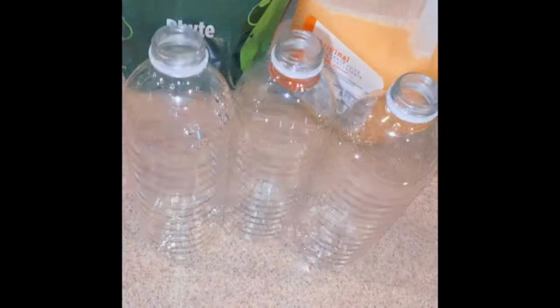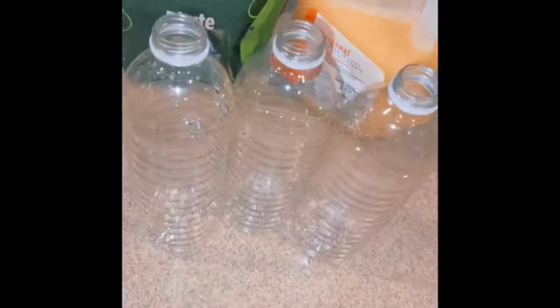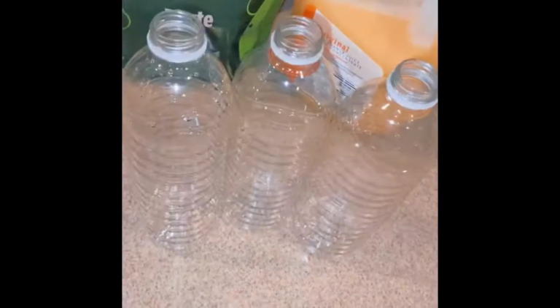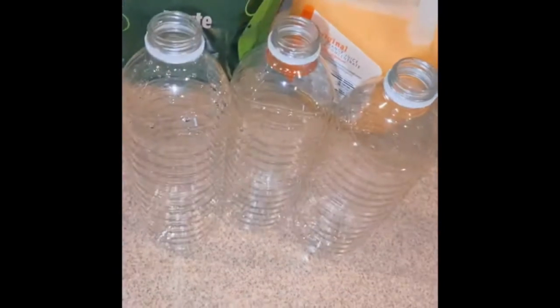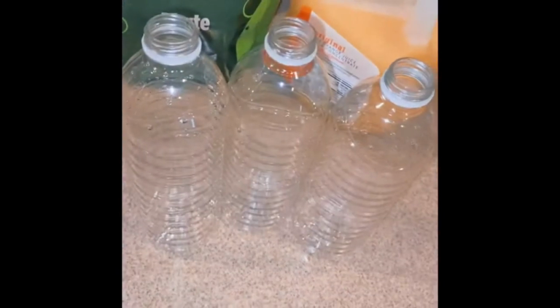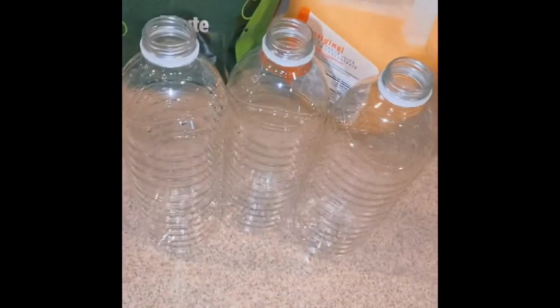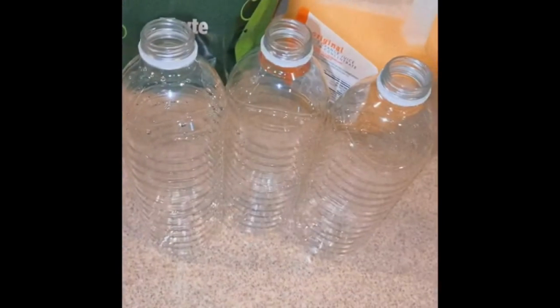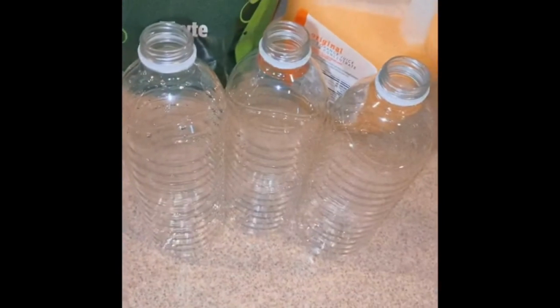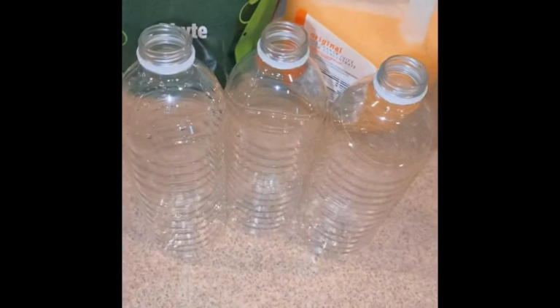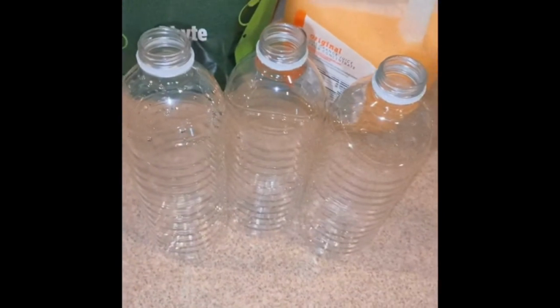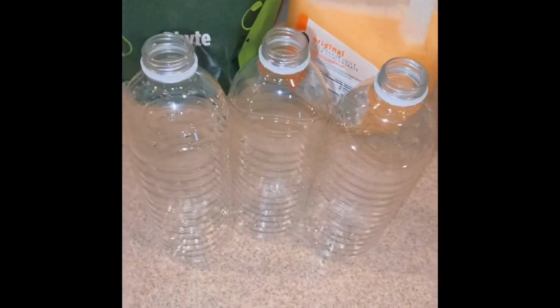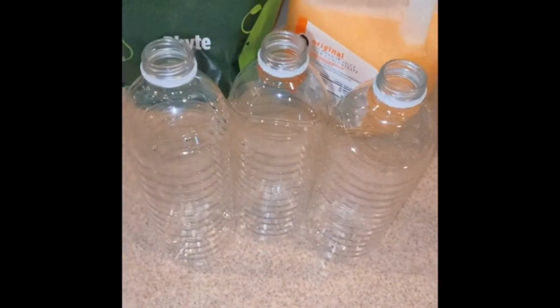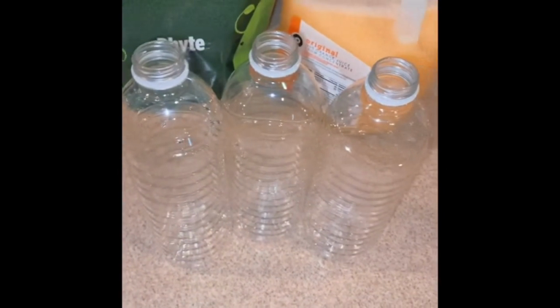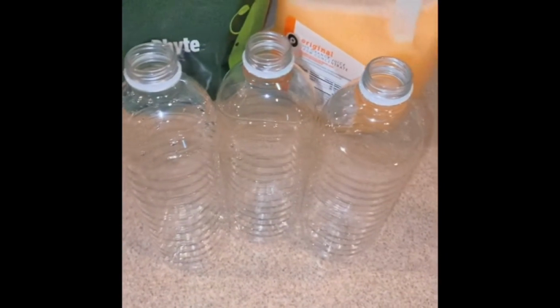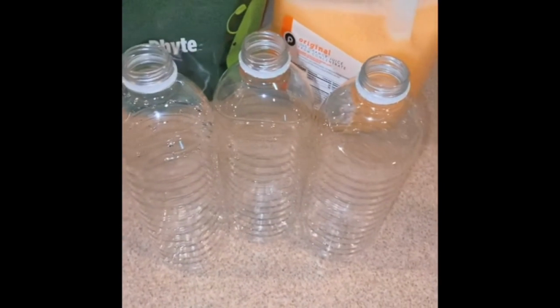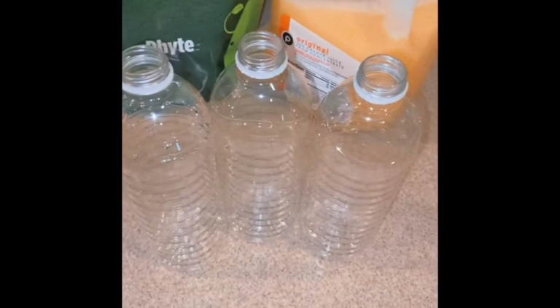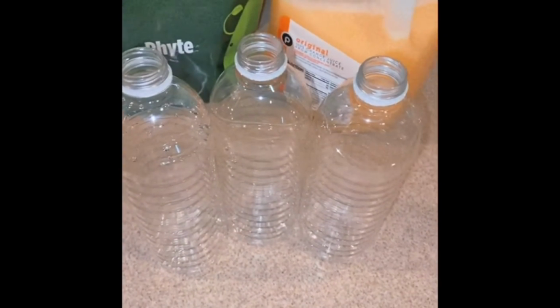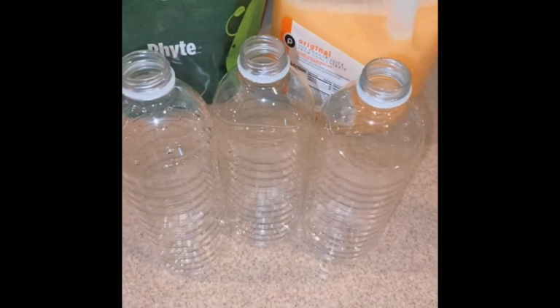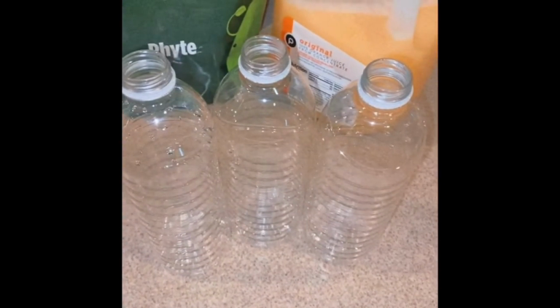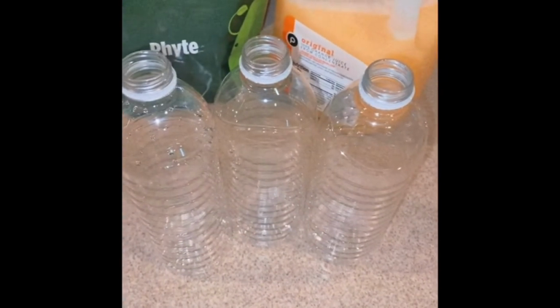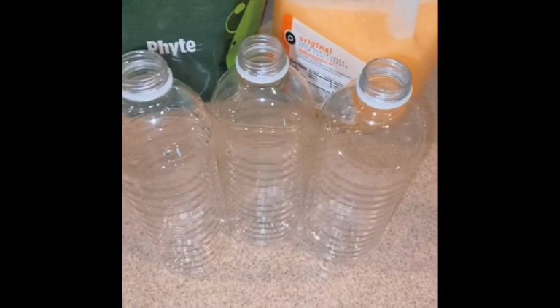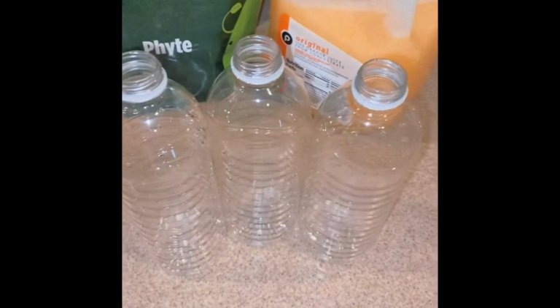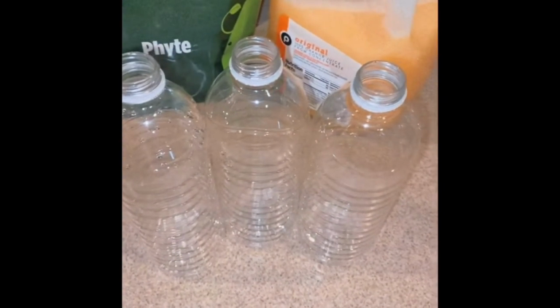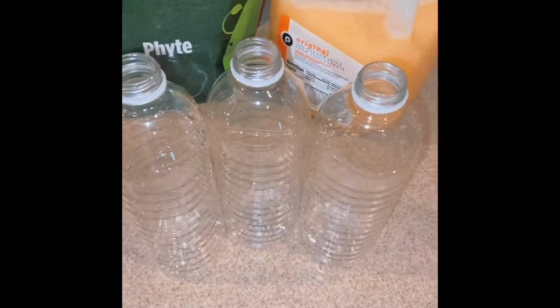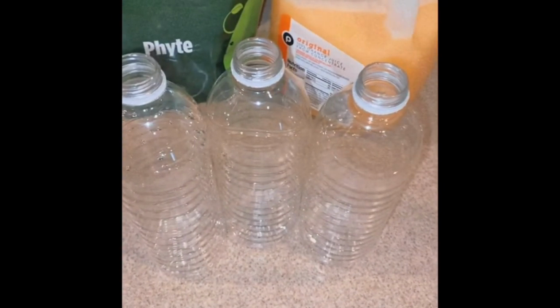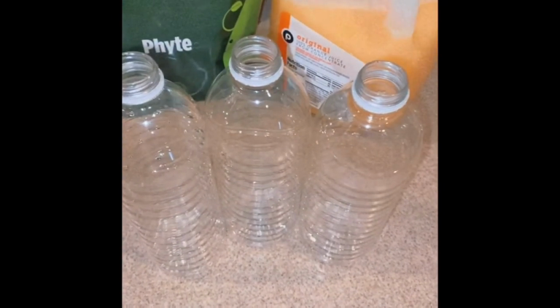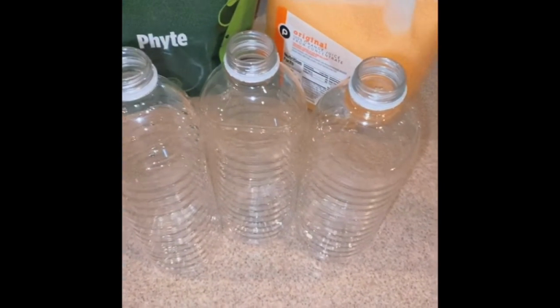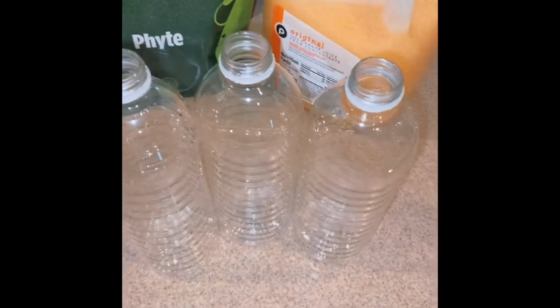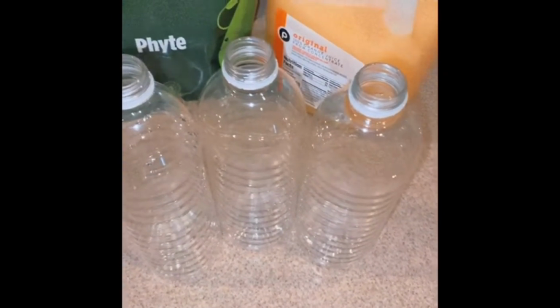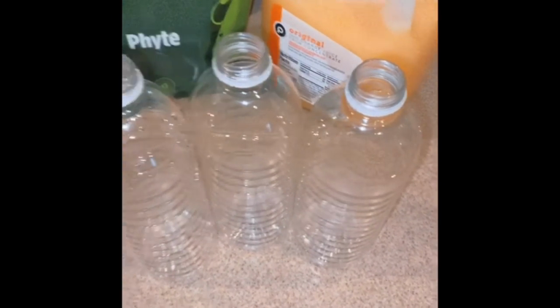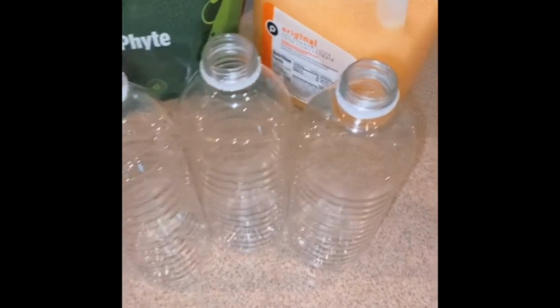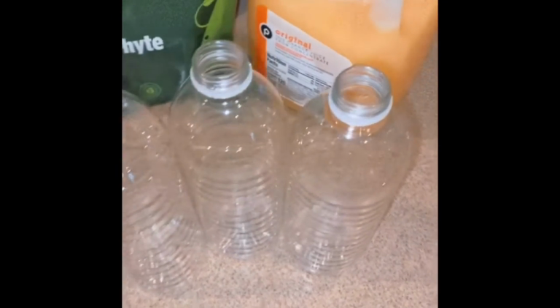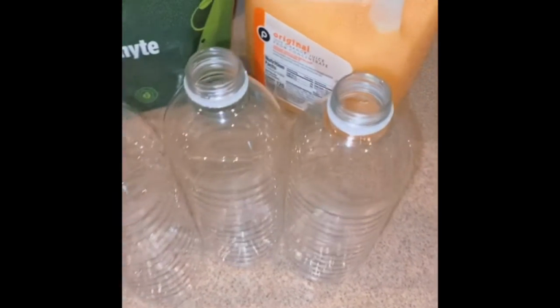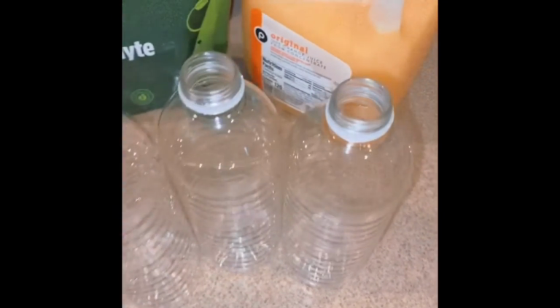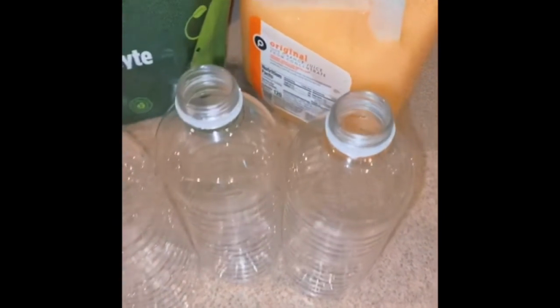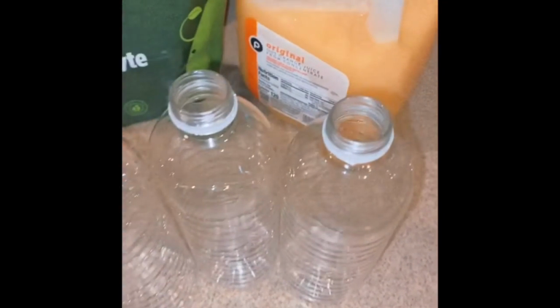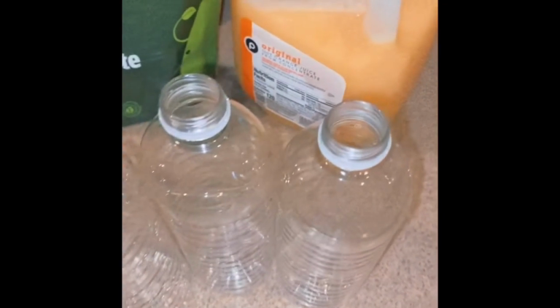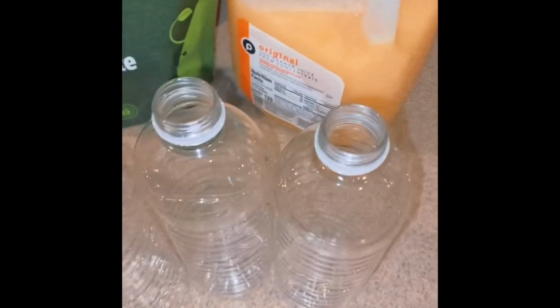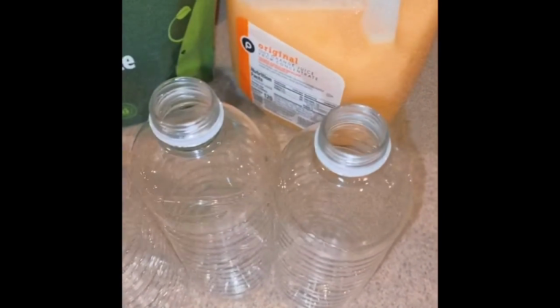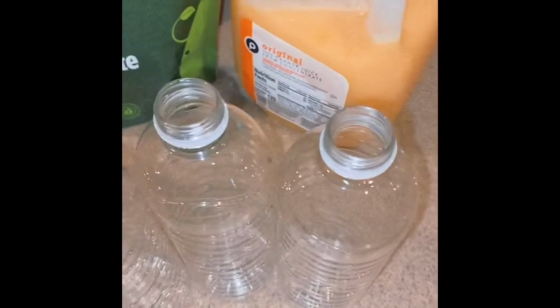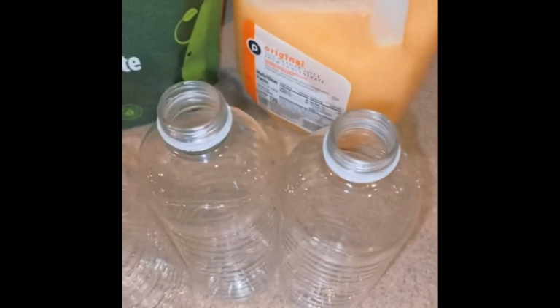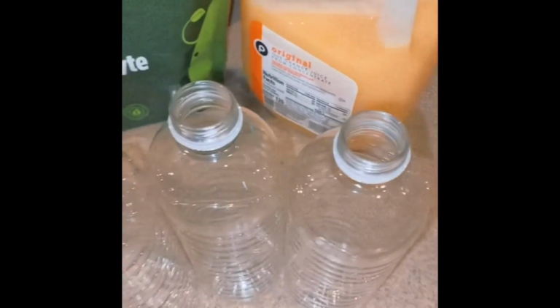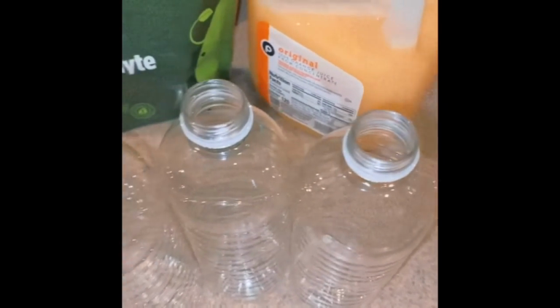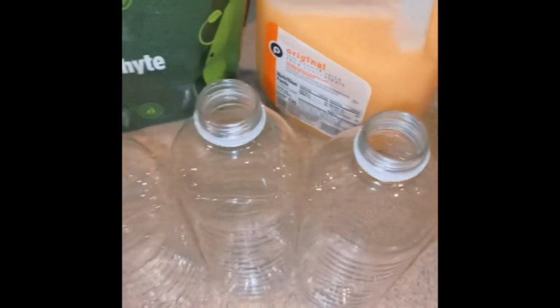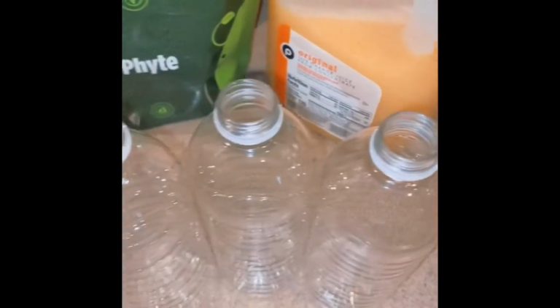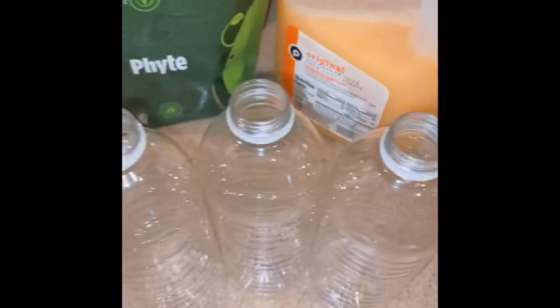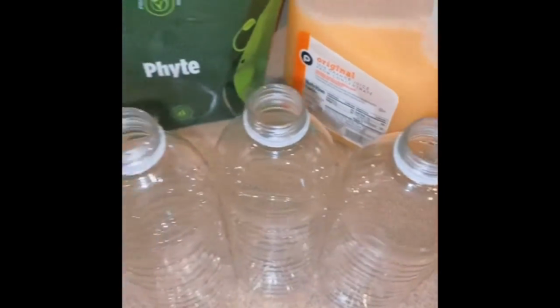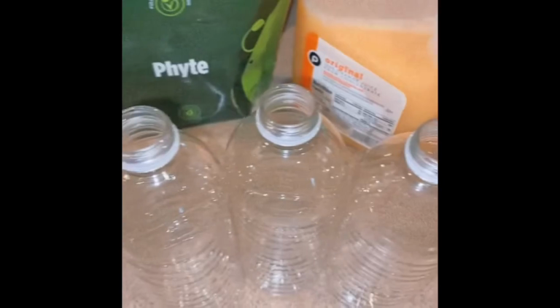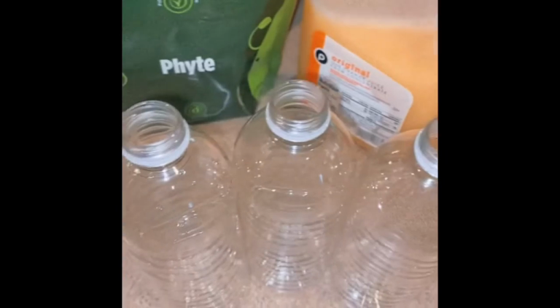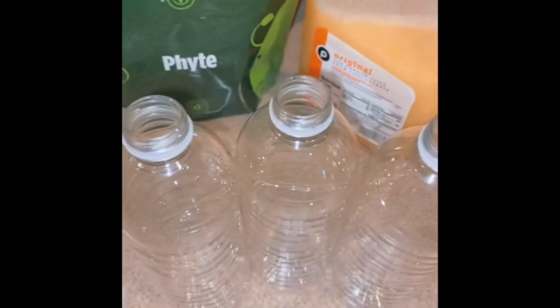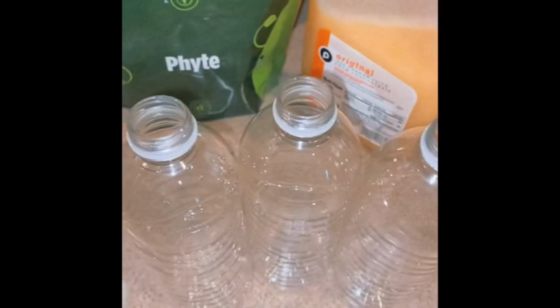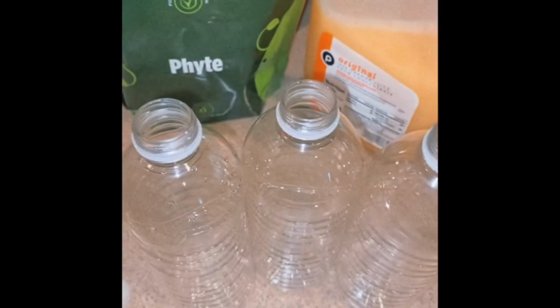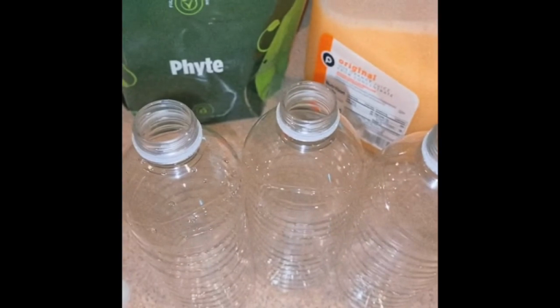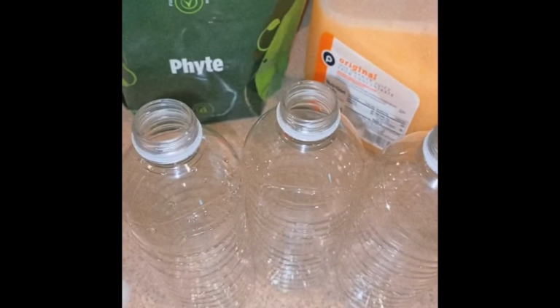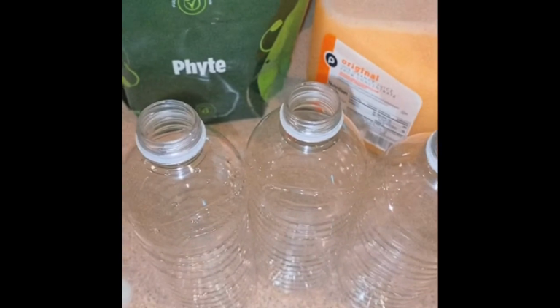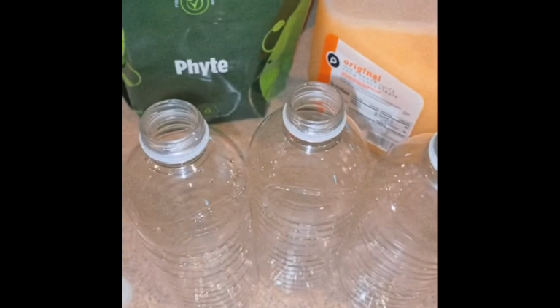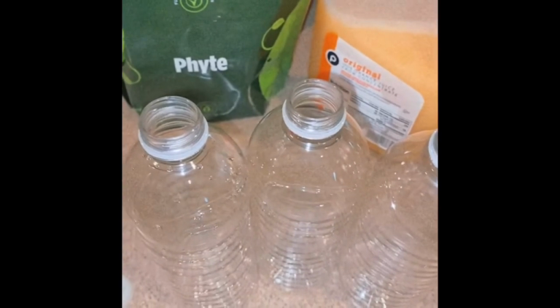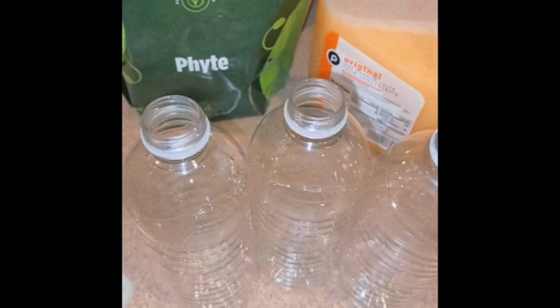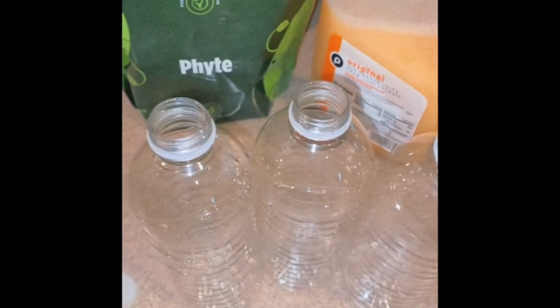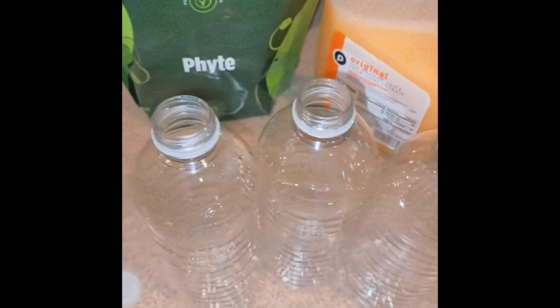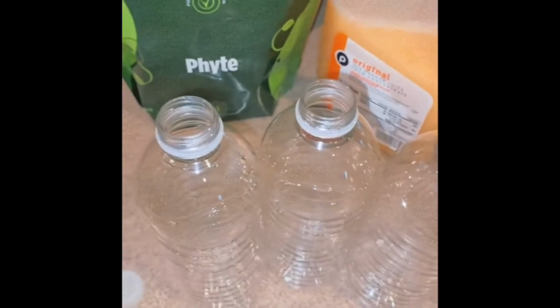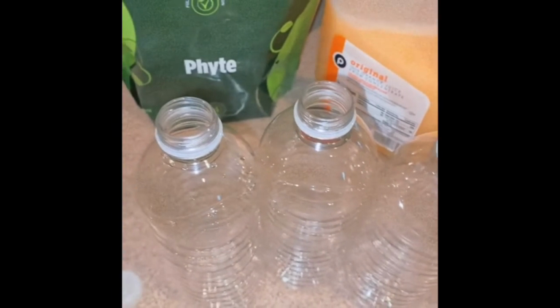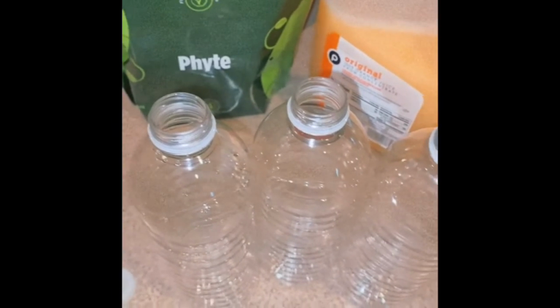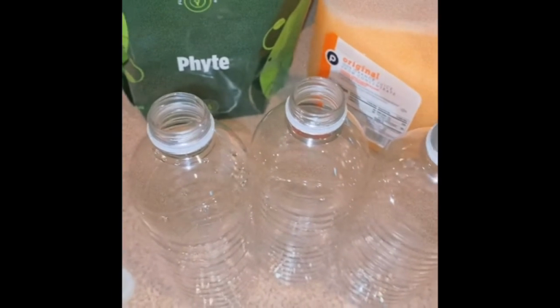Grand Rising Family, OG Barnes here, and I'm going to show you guys a quick hack on how I get my kids to consume their vegetables.